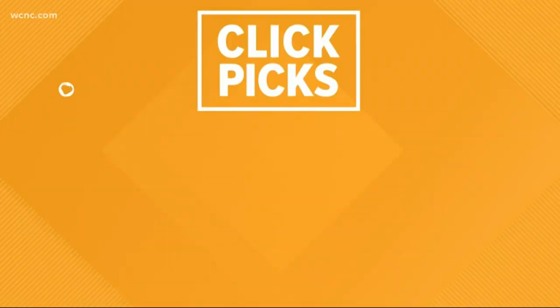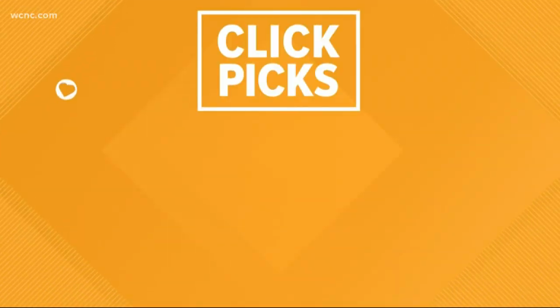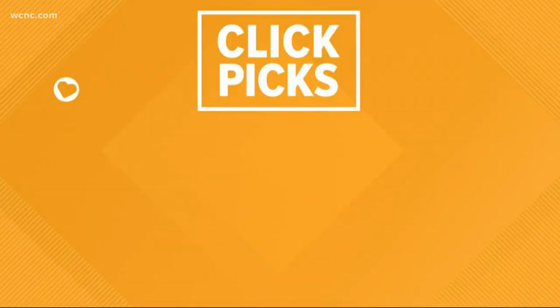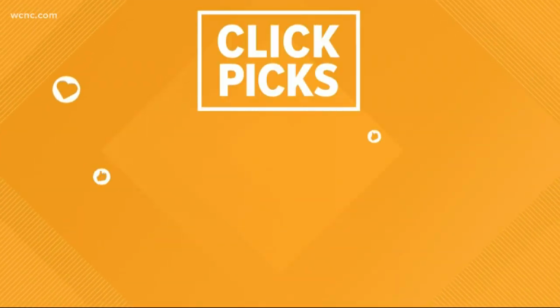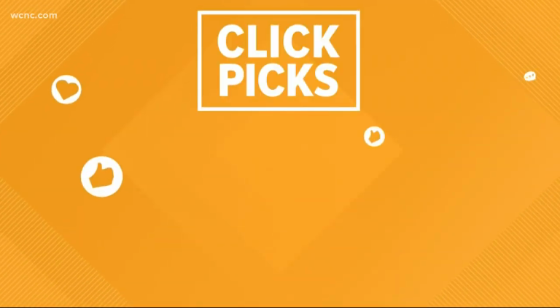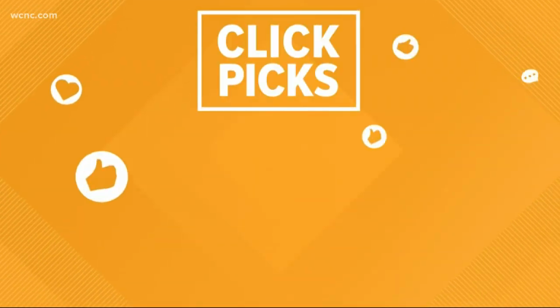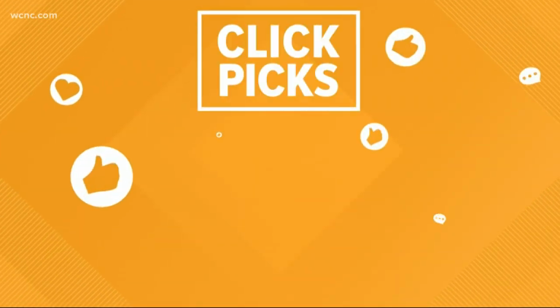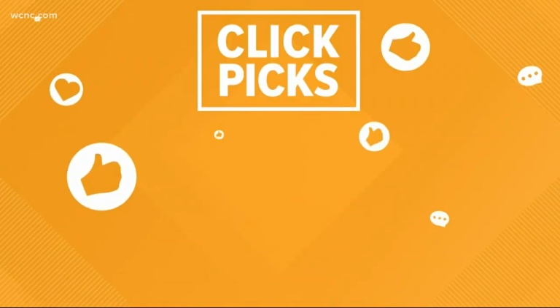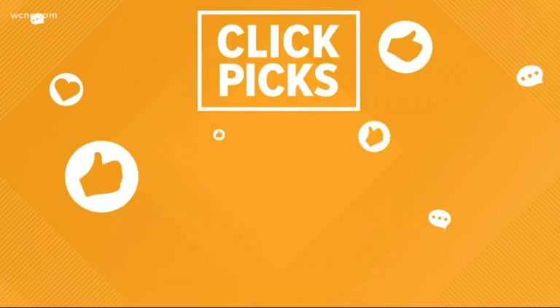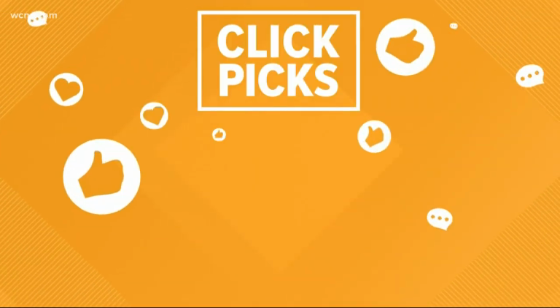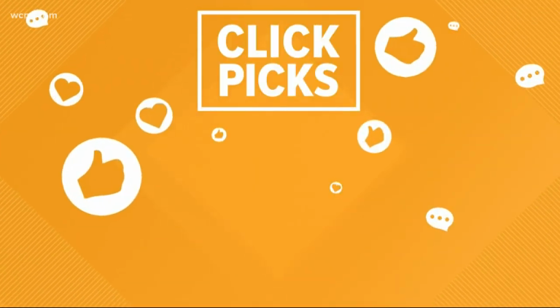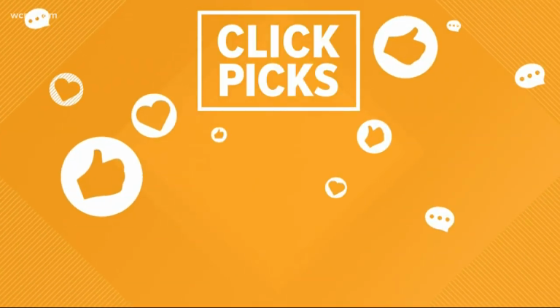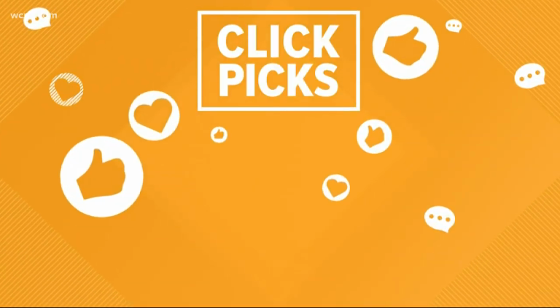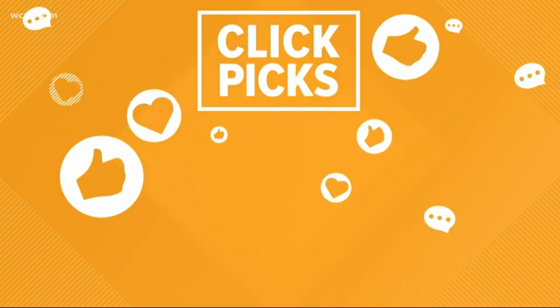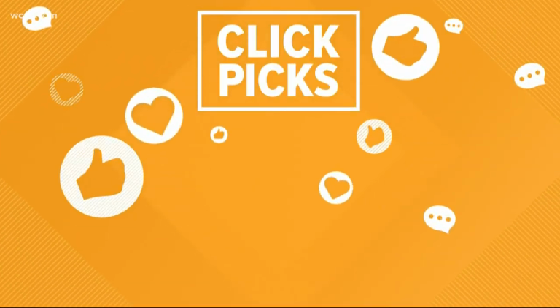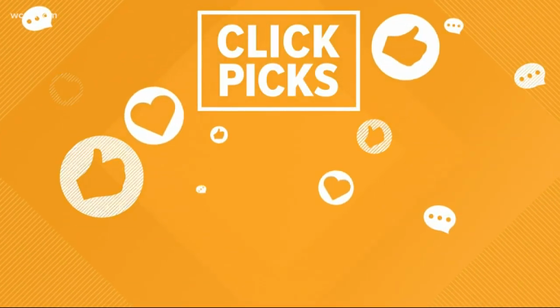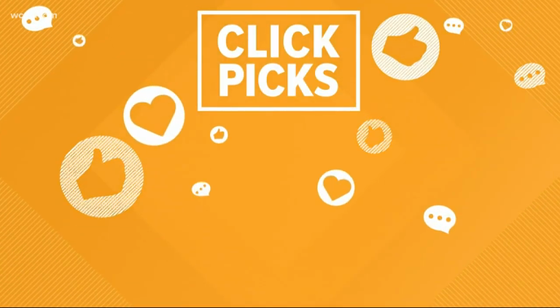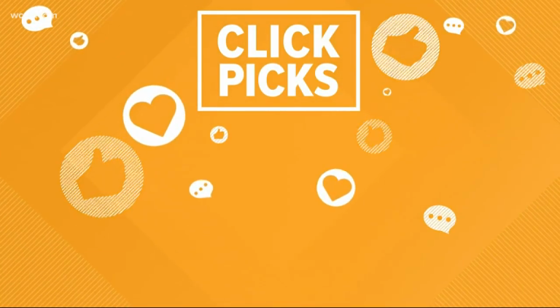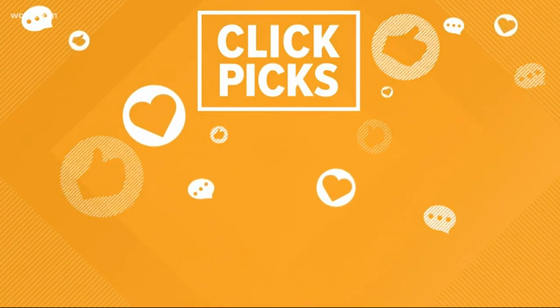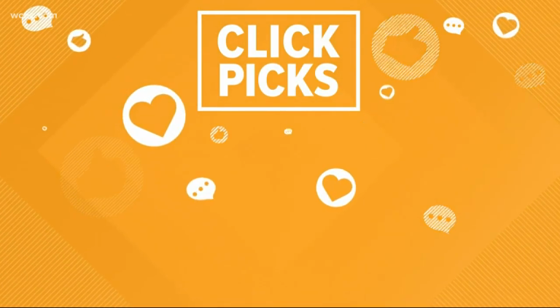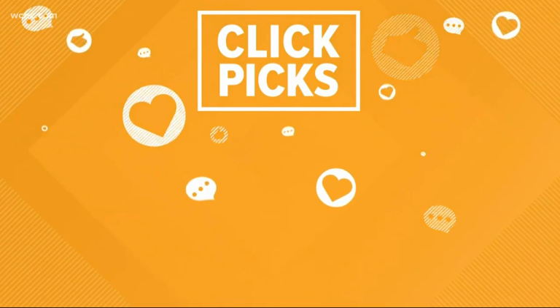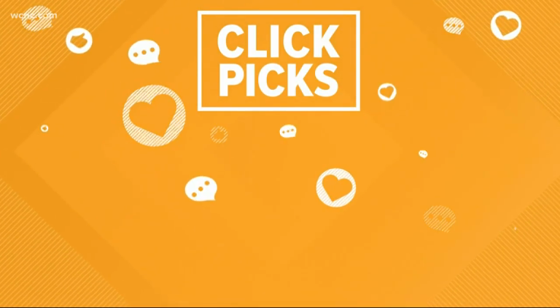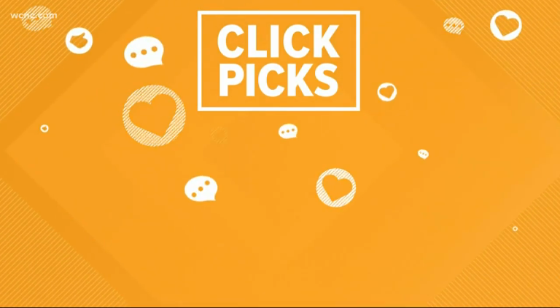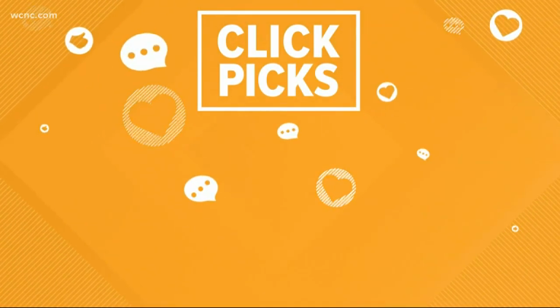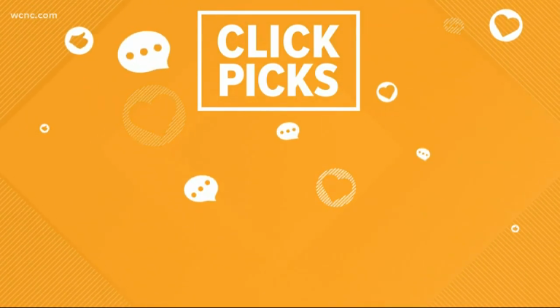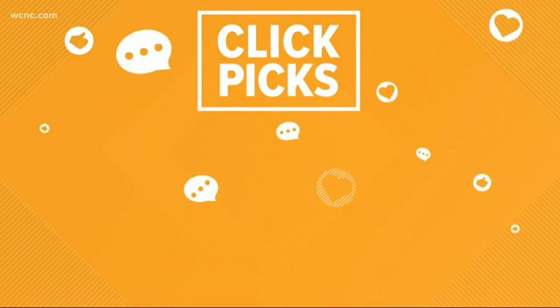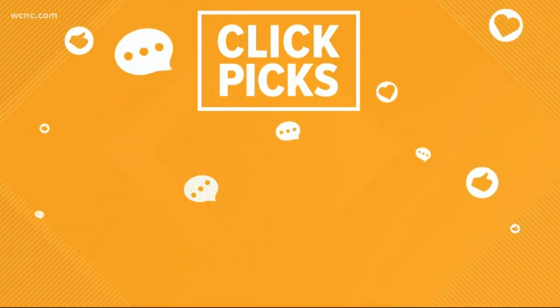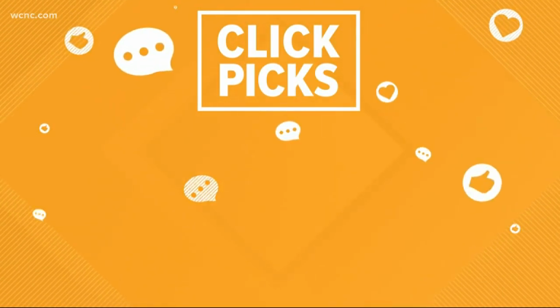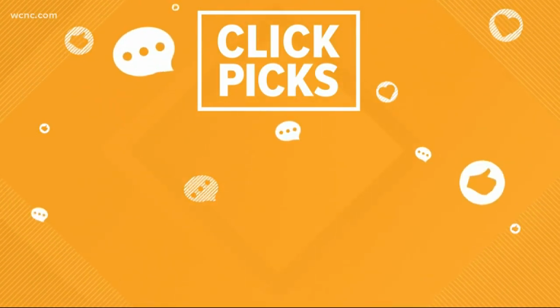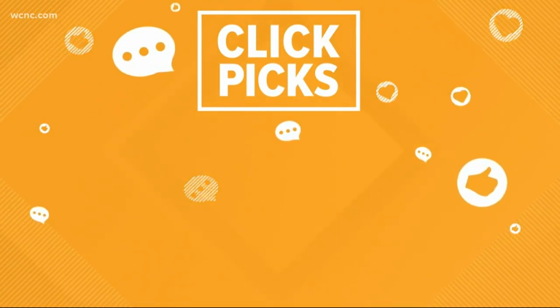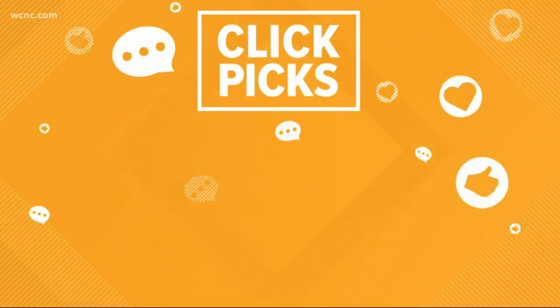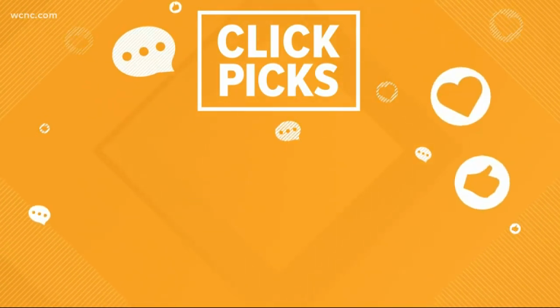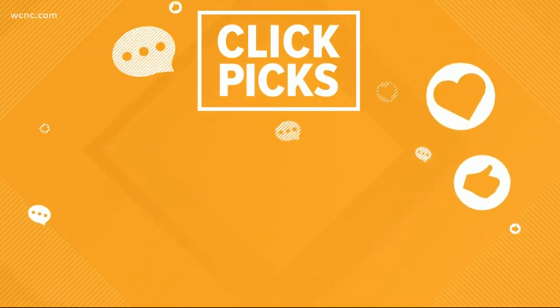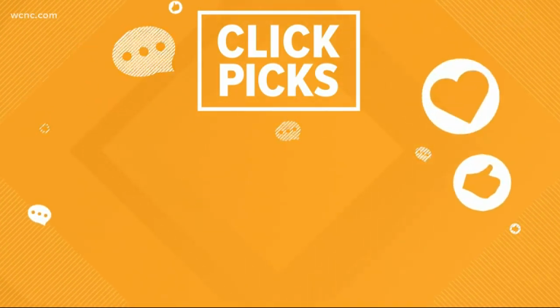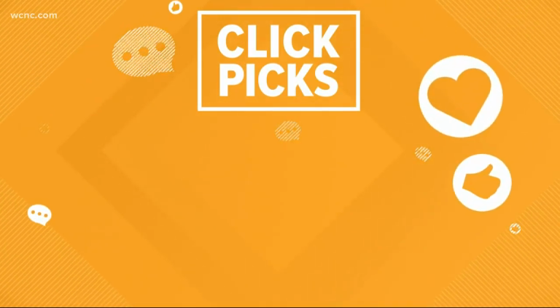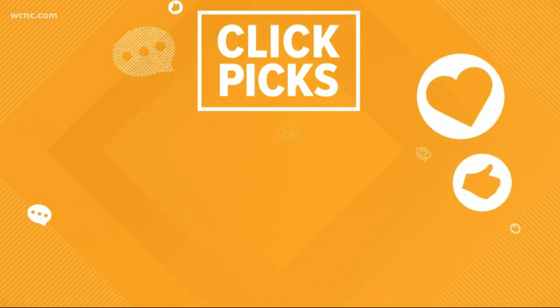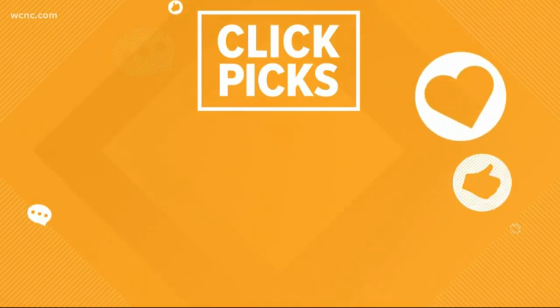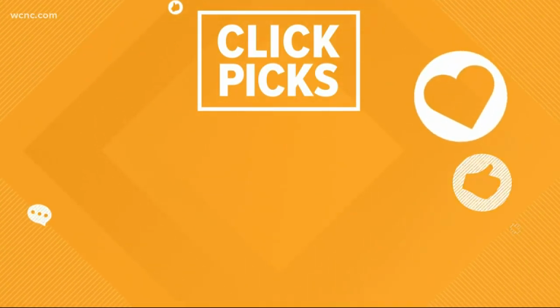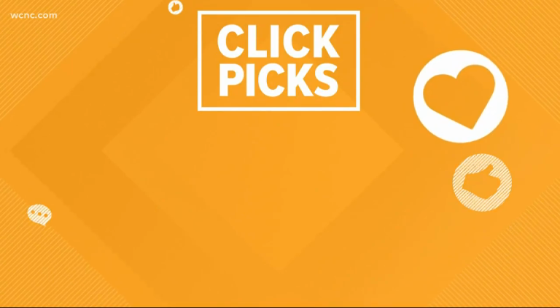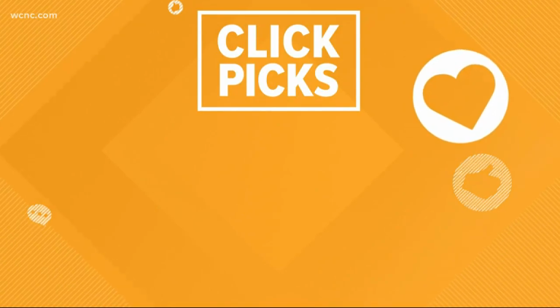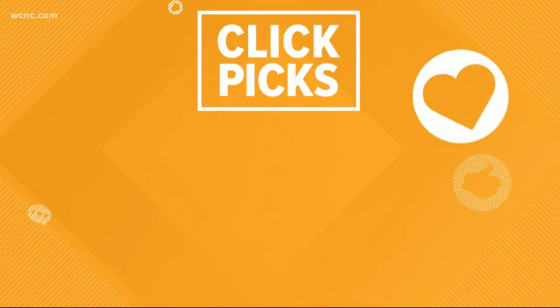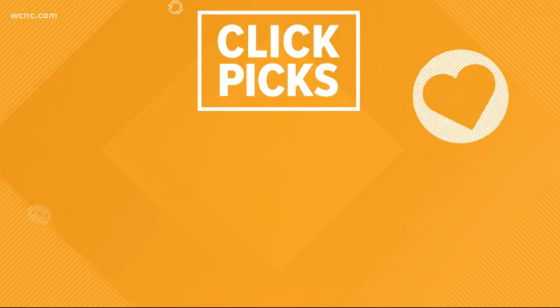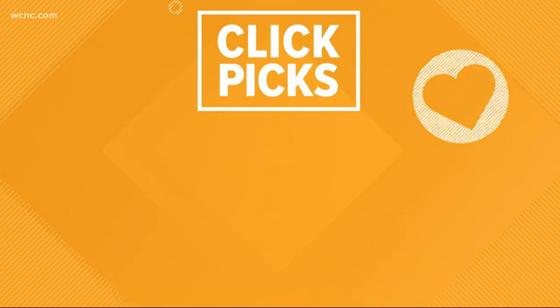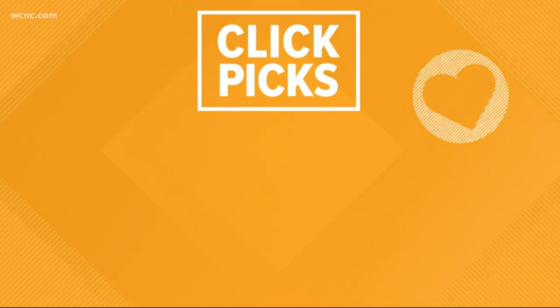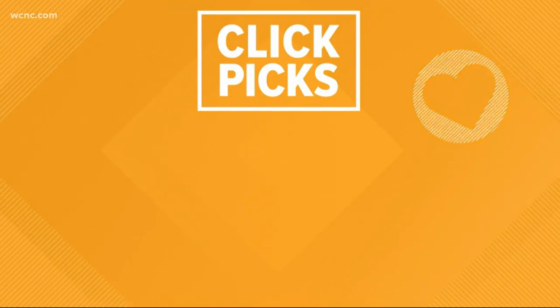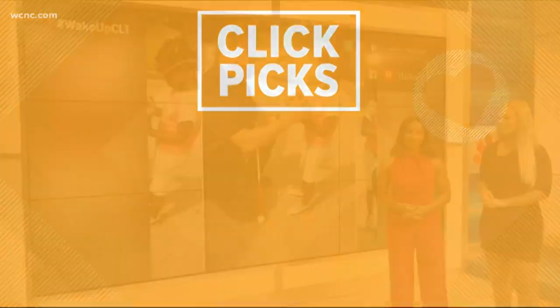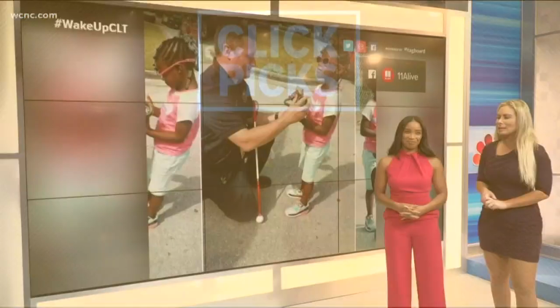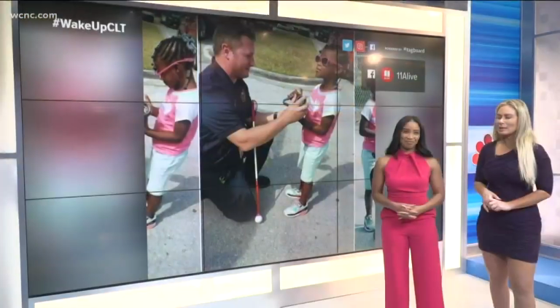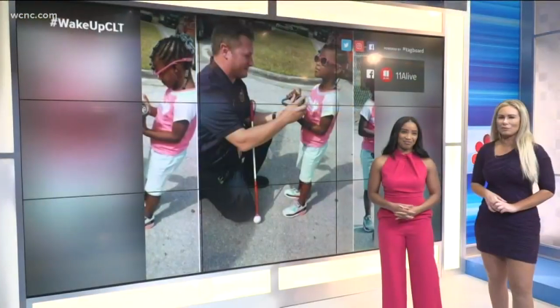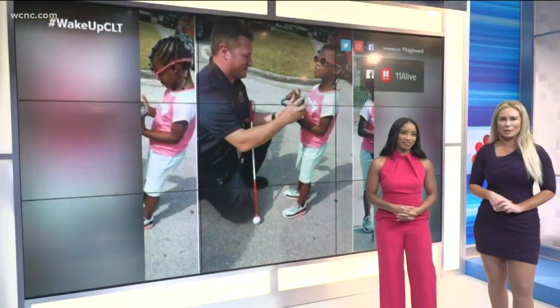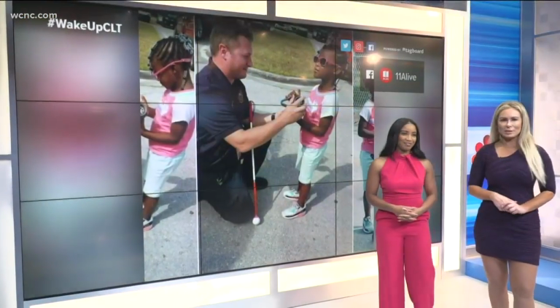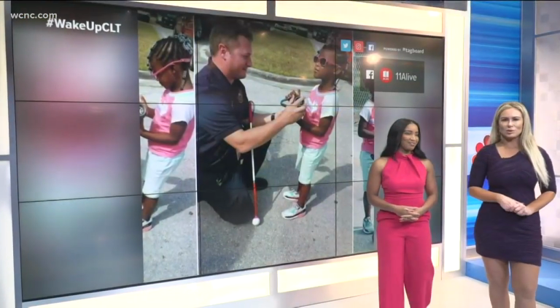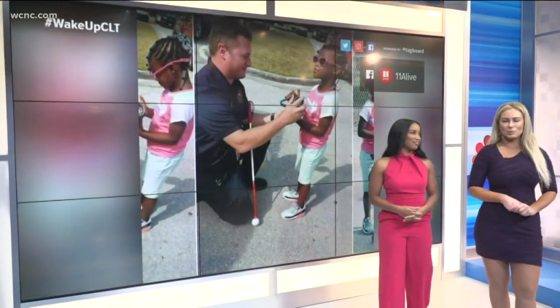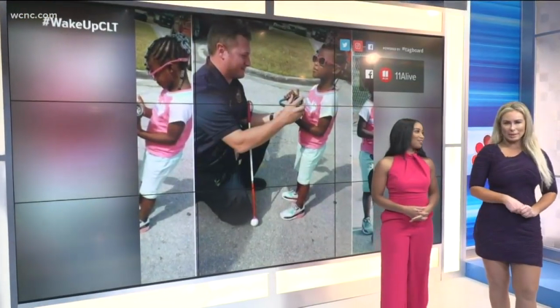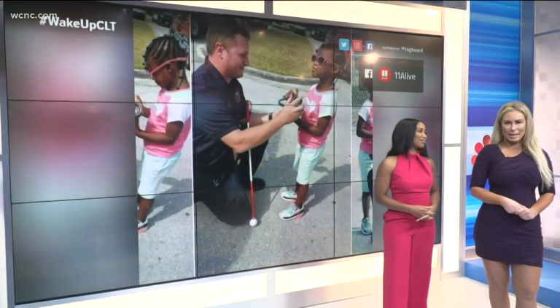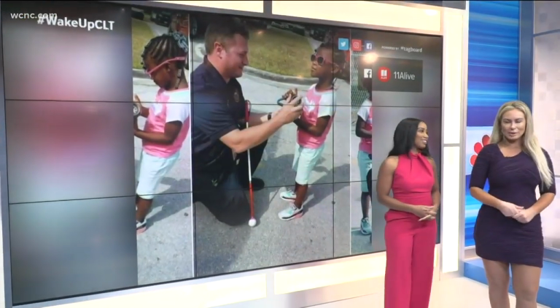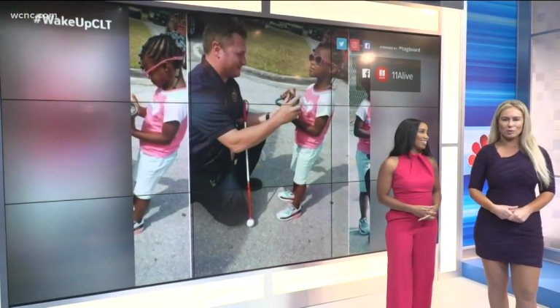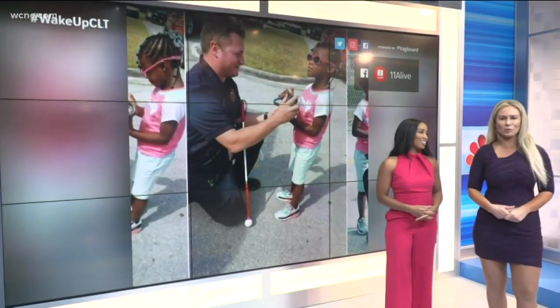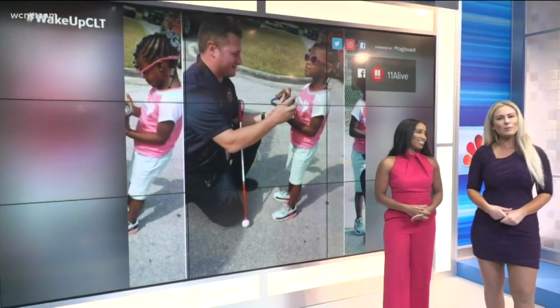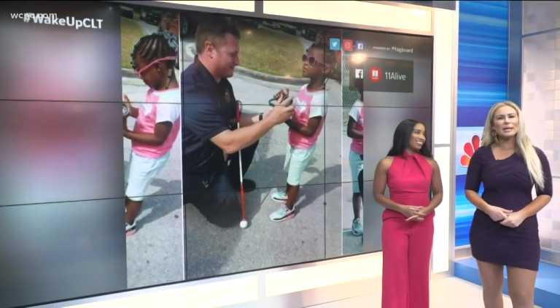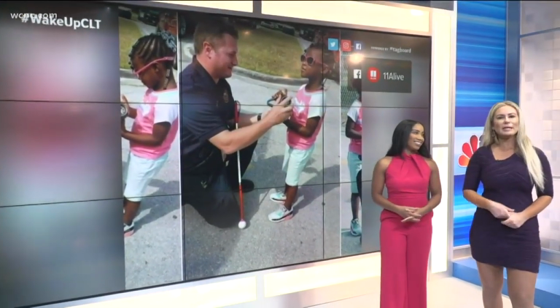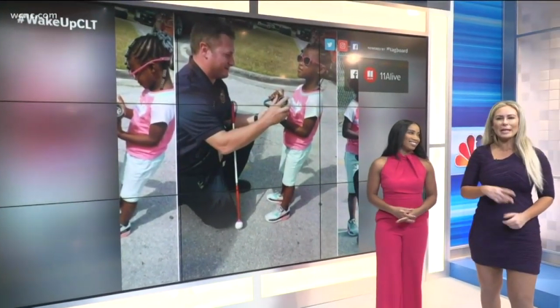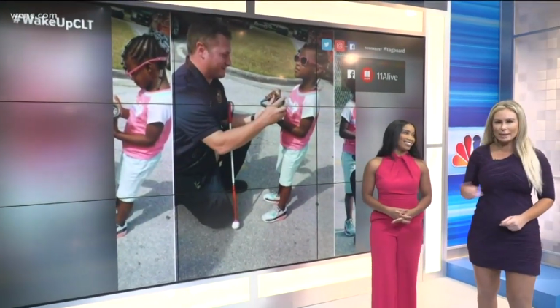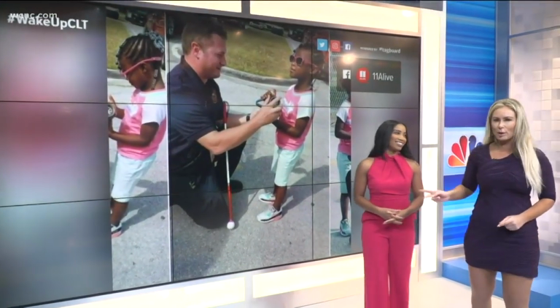Time now for your quick fix. These are stories that you'll probably see when you're scrolling through any social media feed today. So Ruby, take it away.